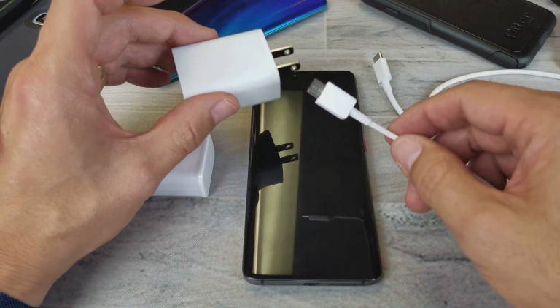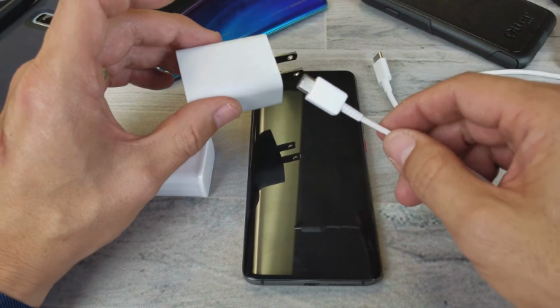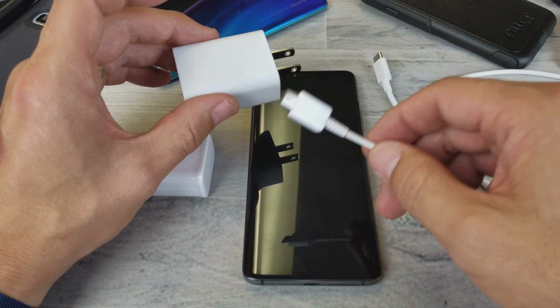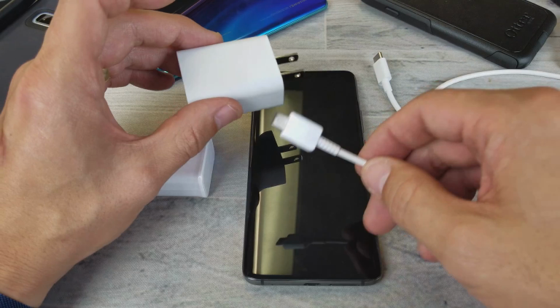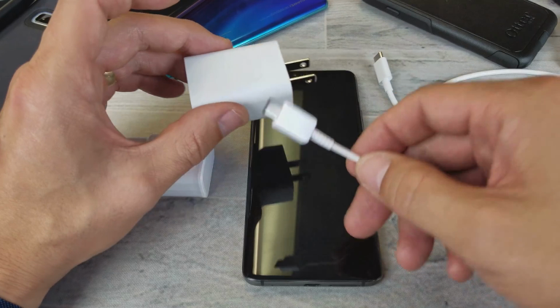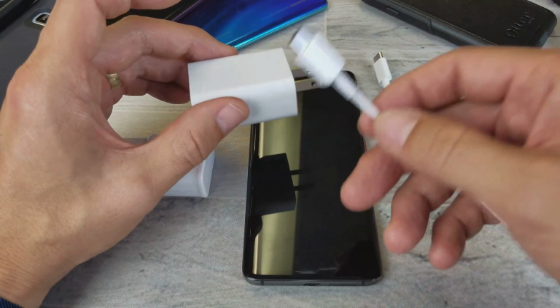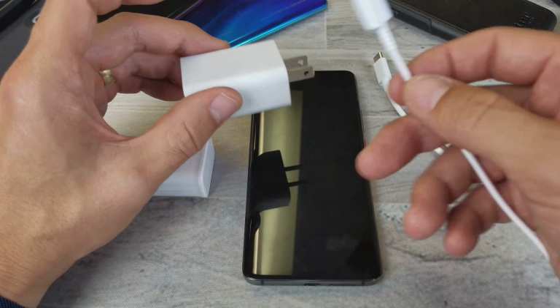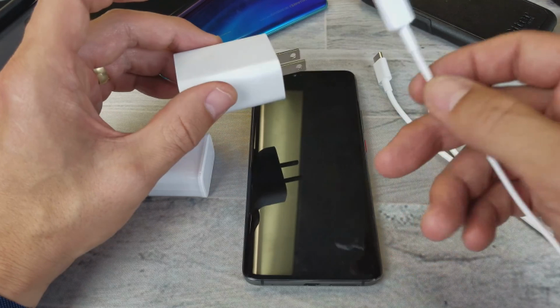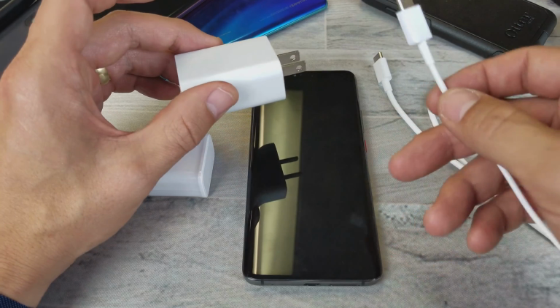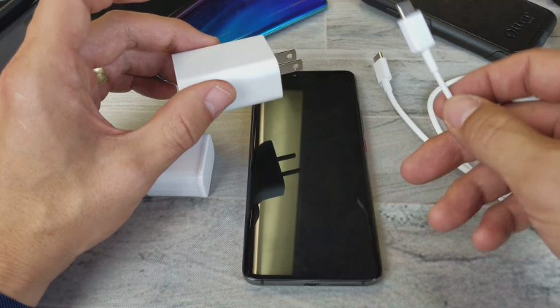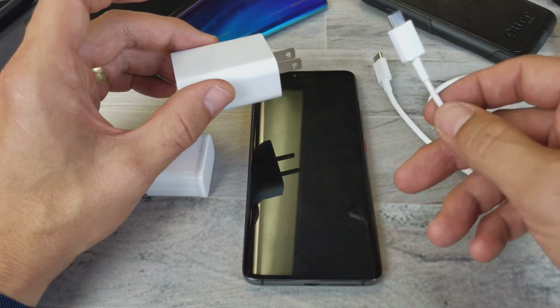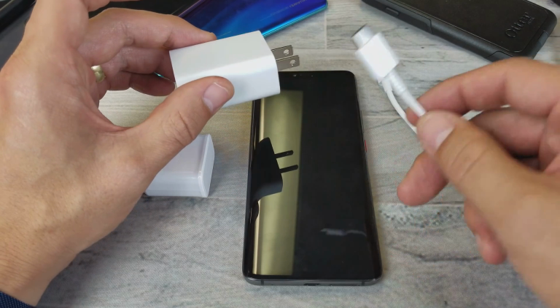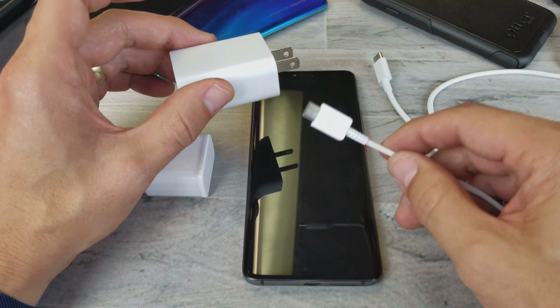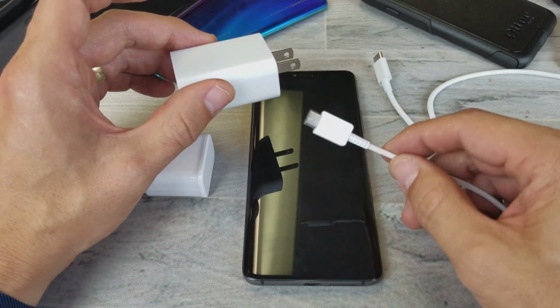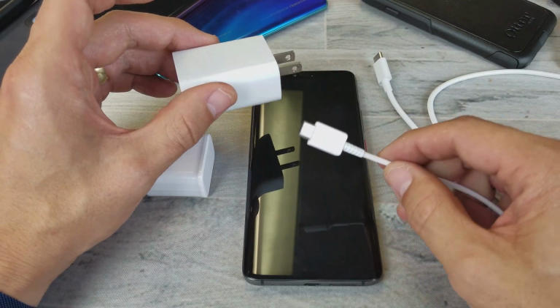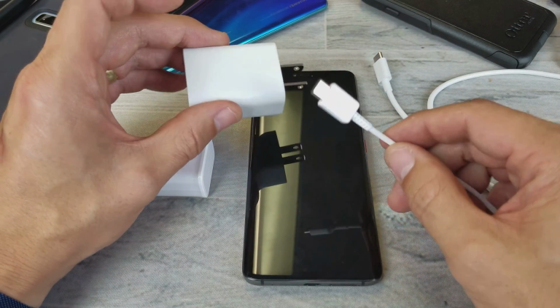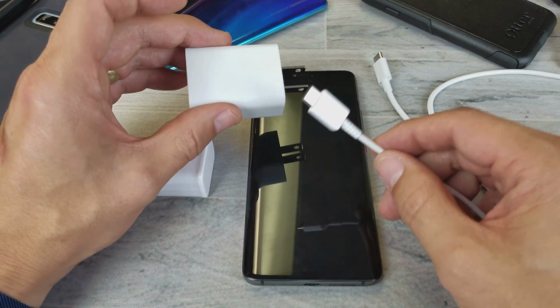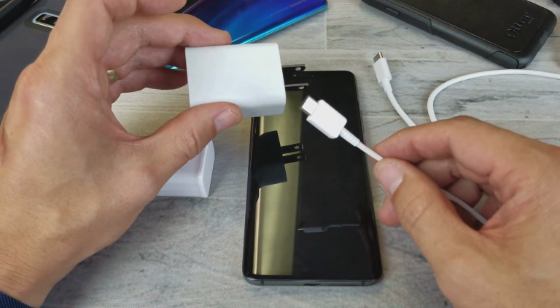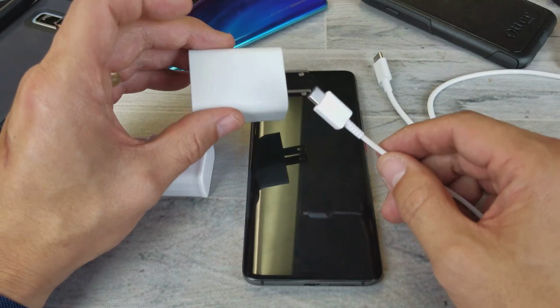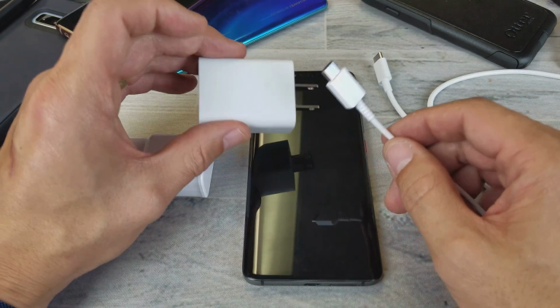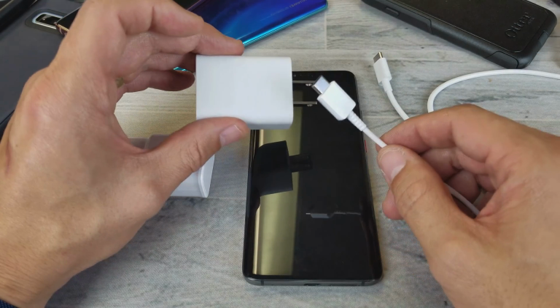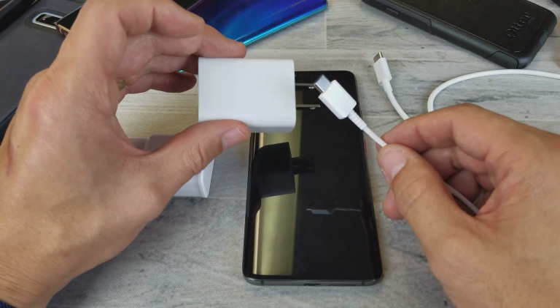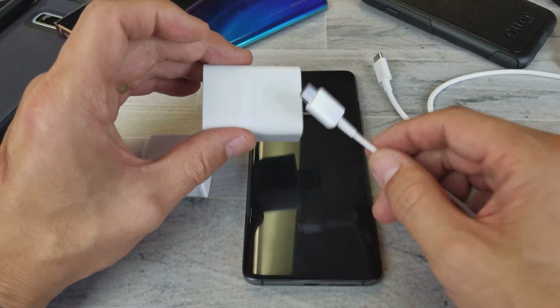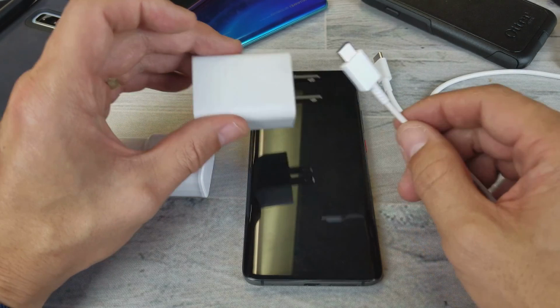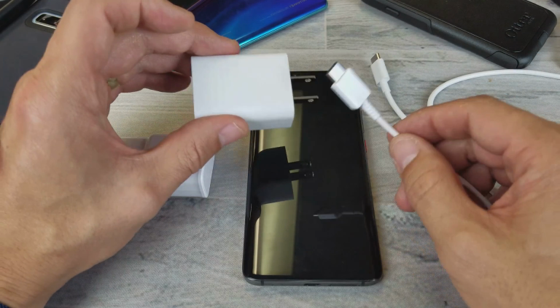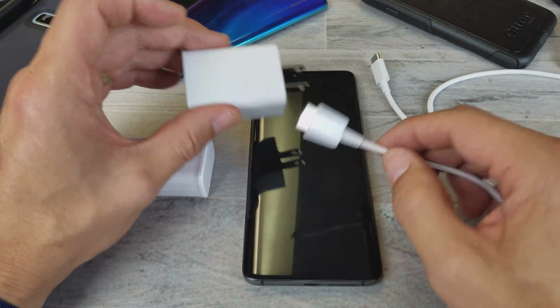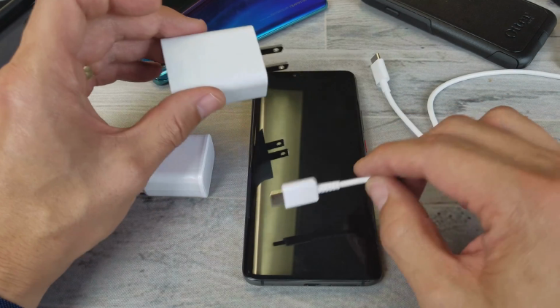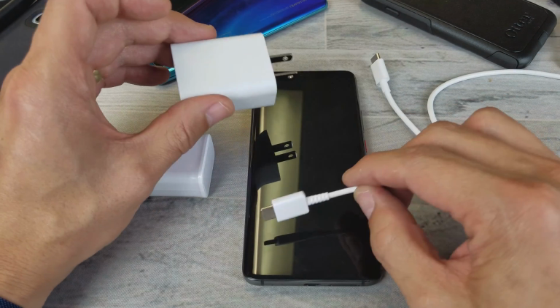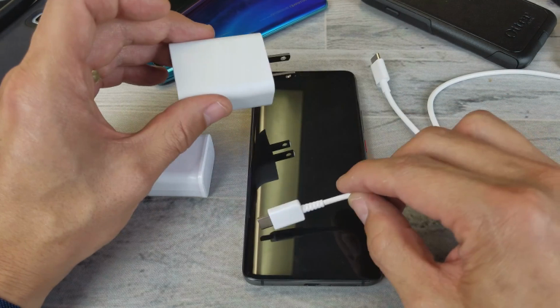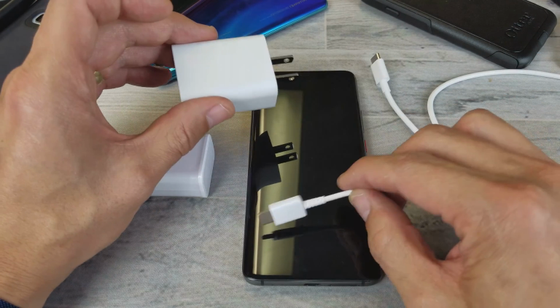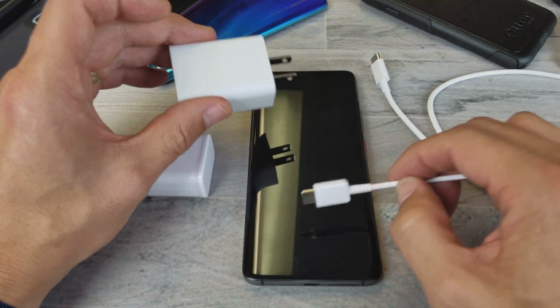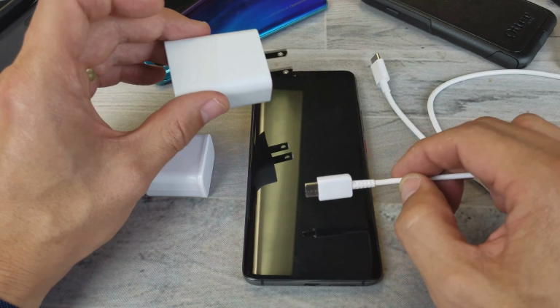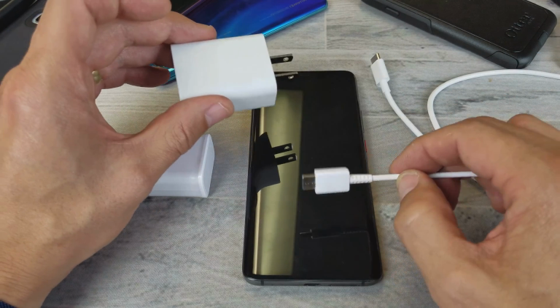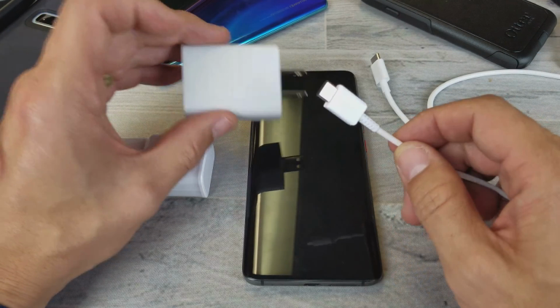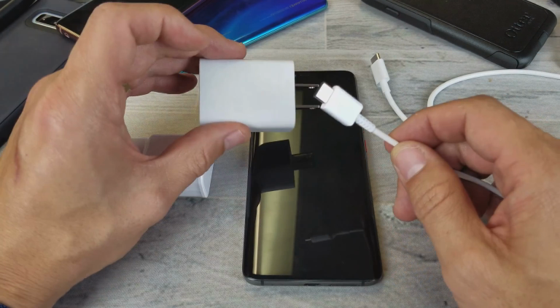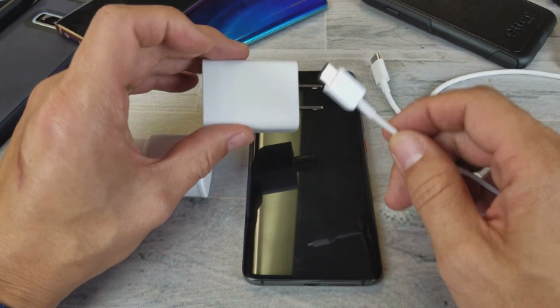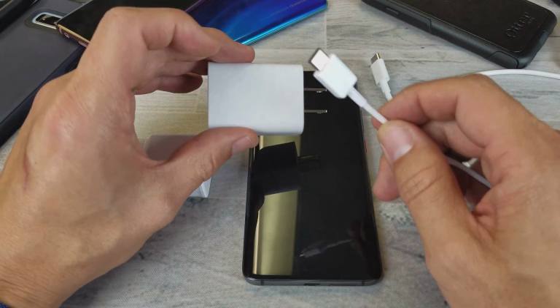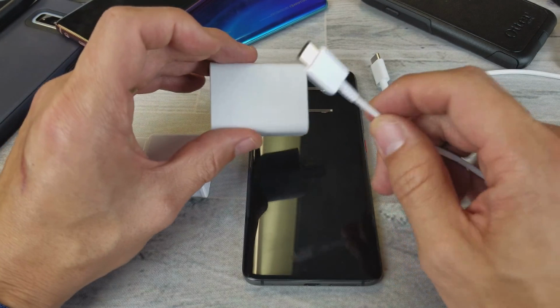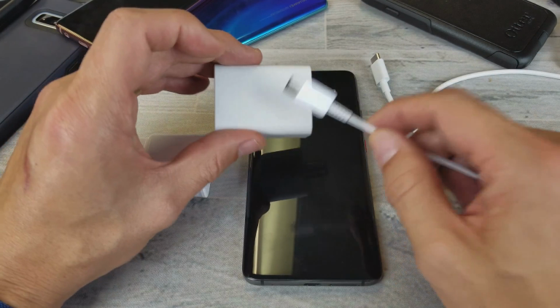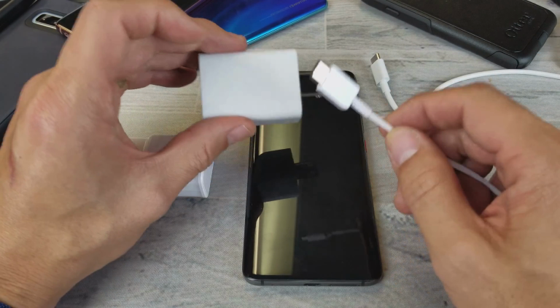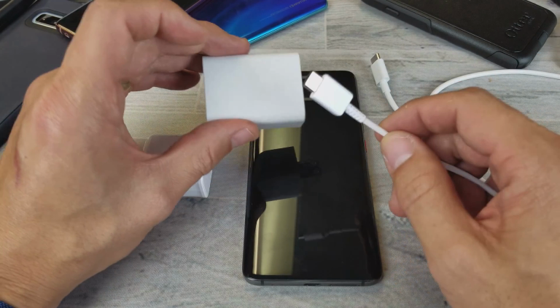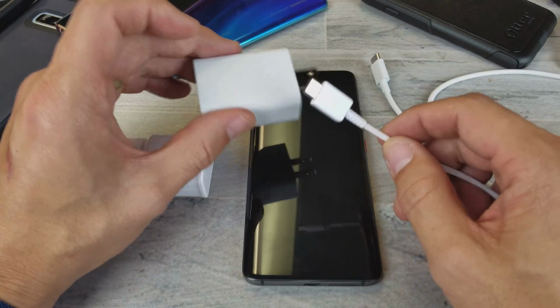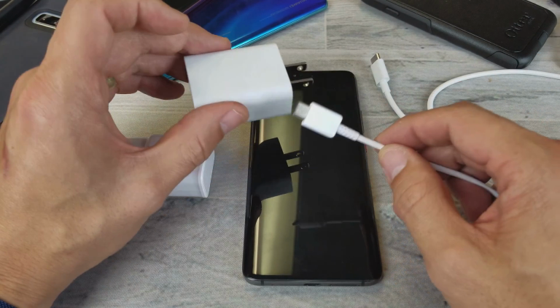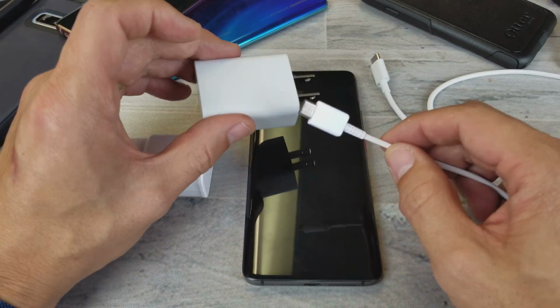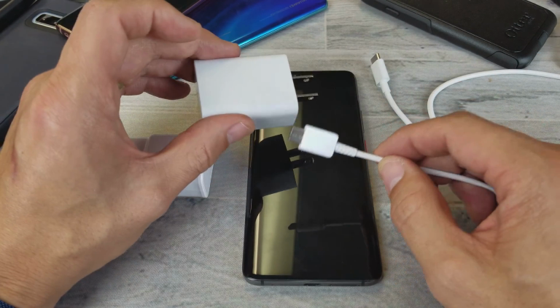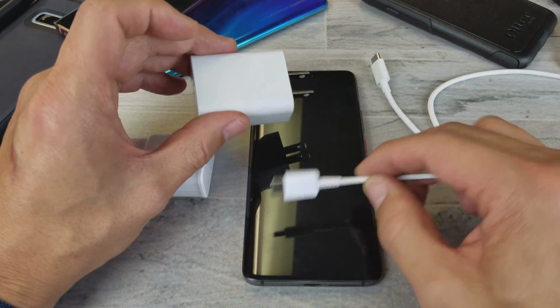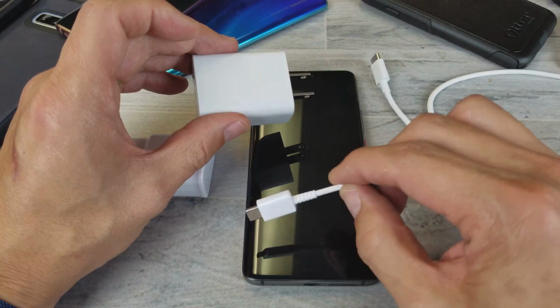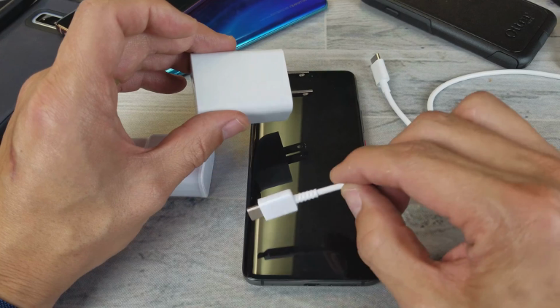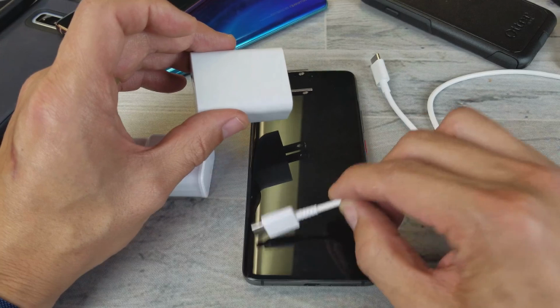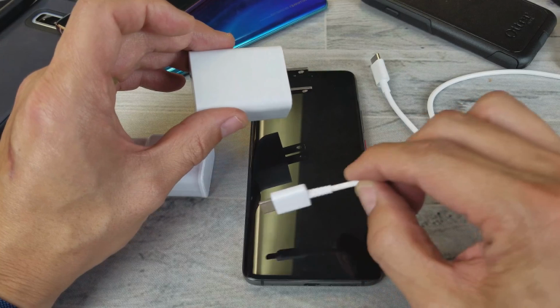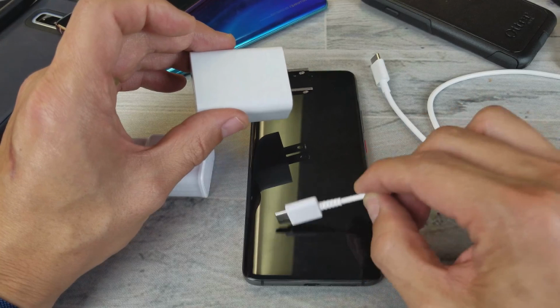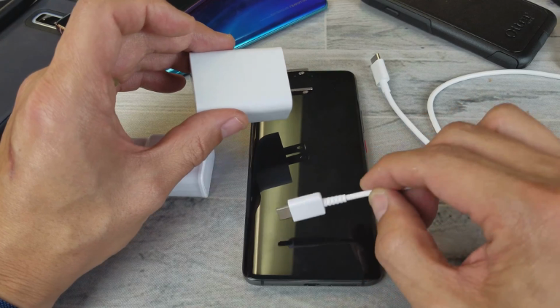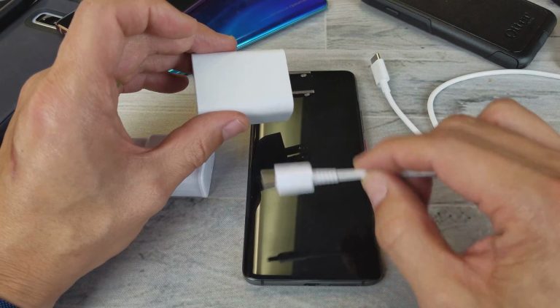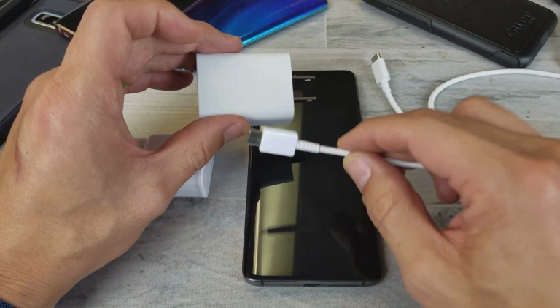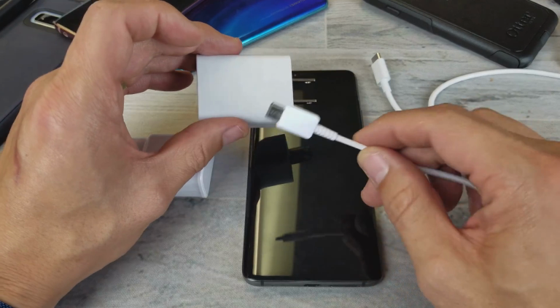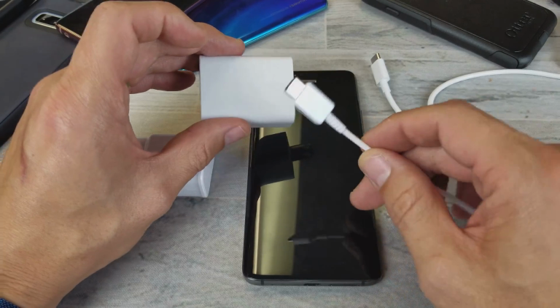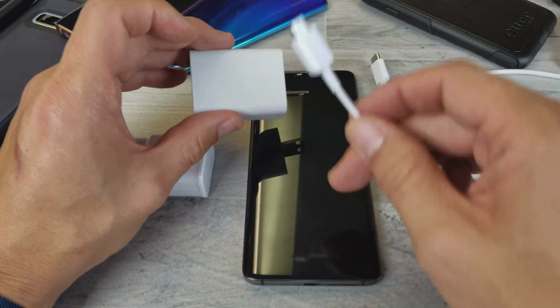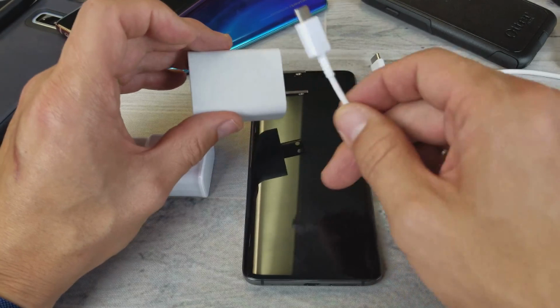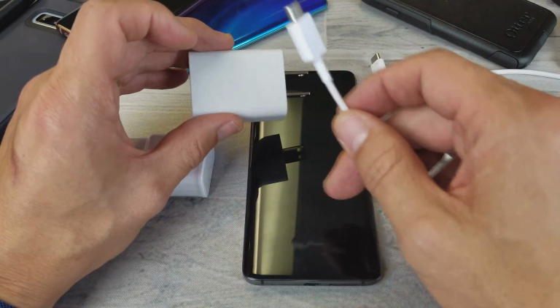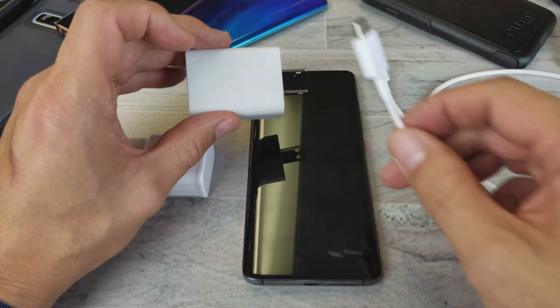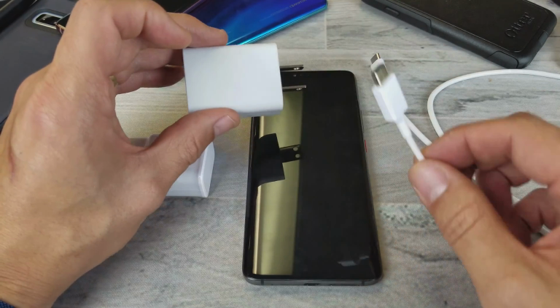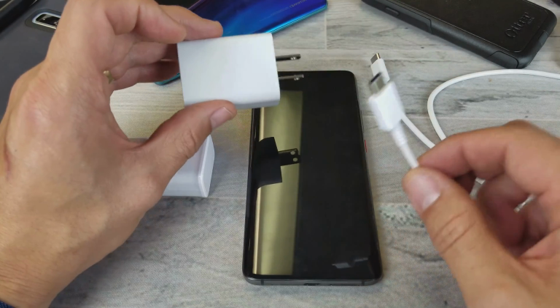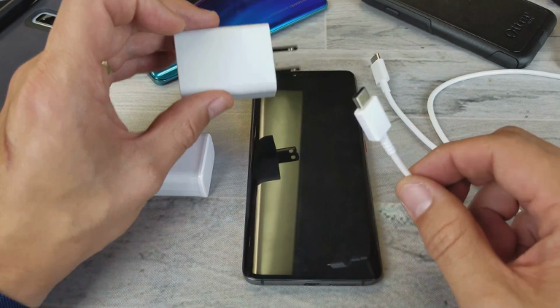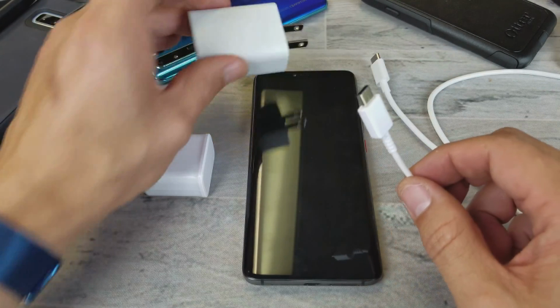You know the difference because if it's charging standard, it just says 'charging.' If it's quick charging, it's going to say 'quick charging' on here. And I'll show you that in one second.